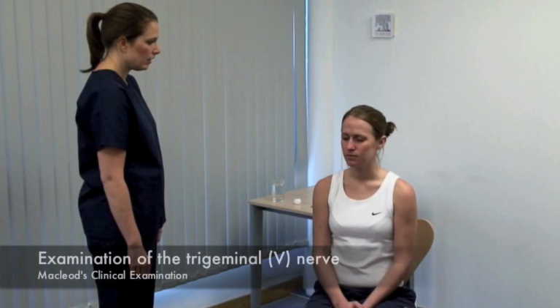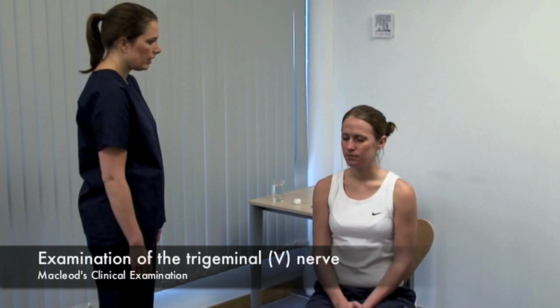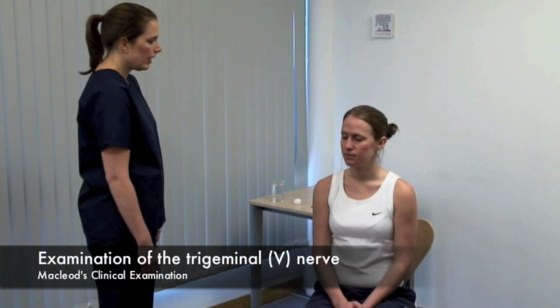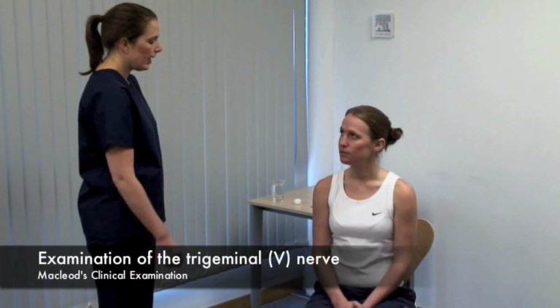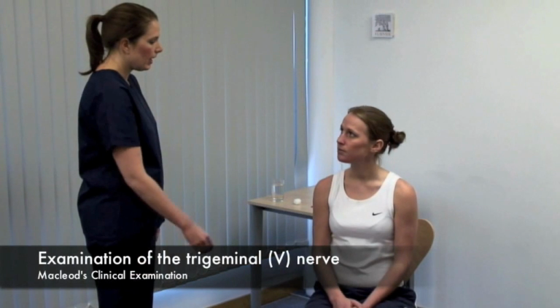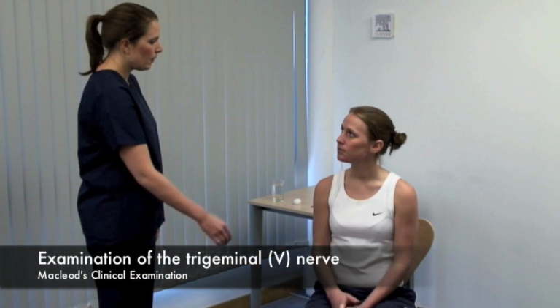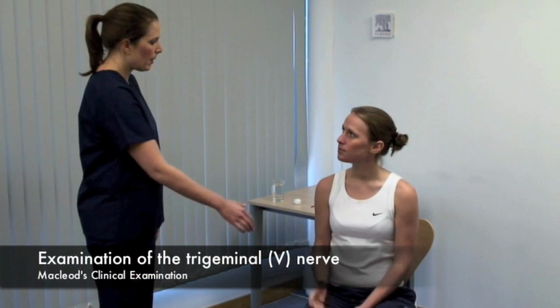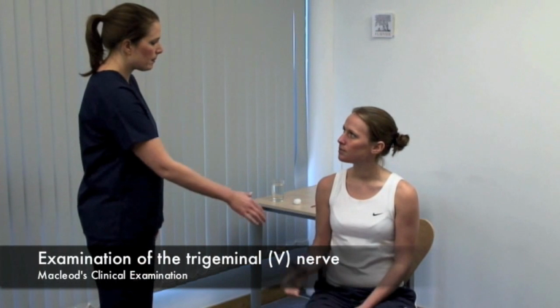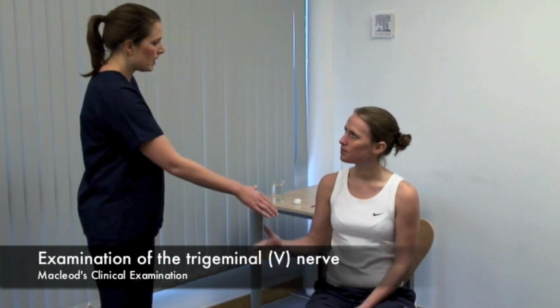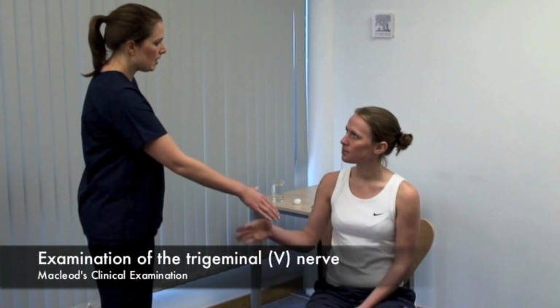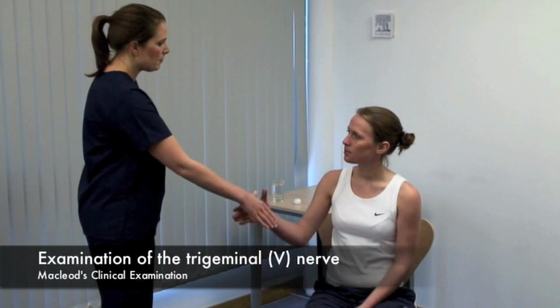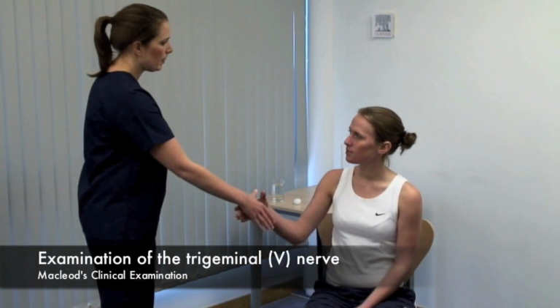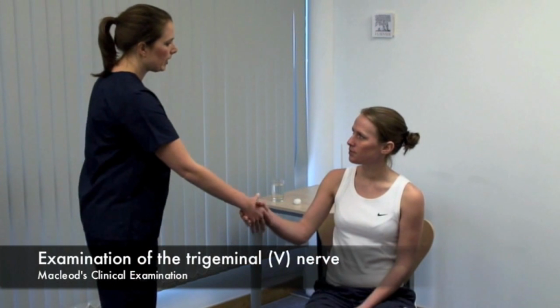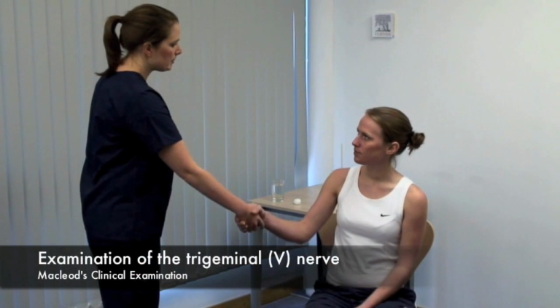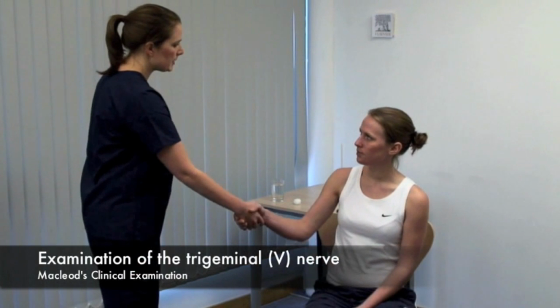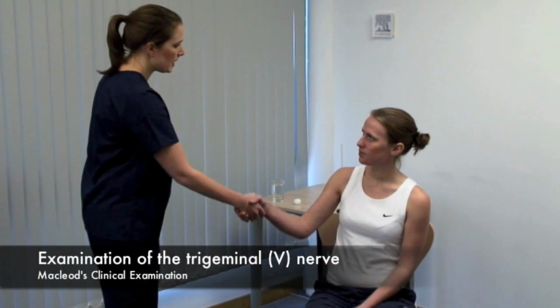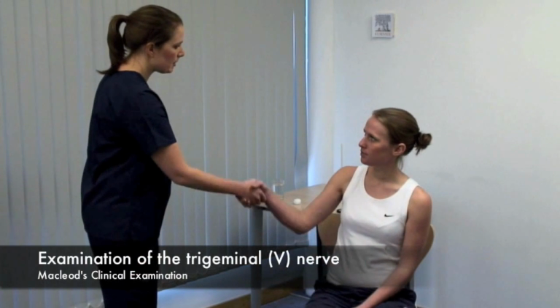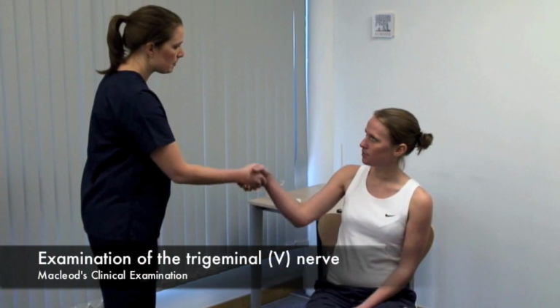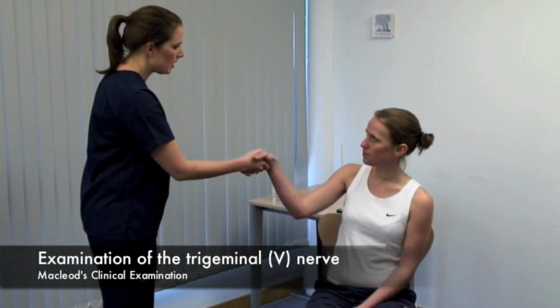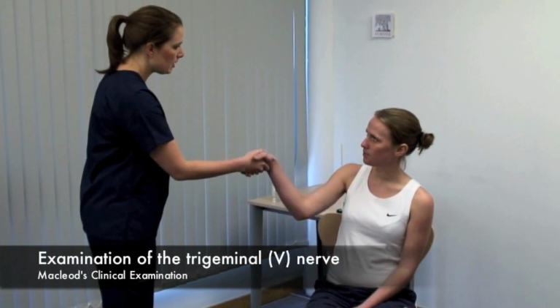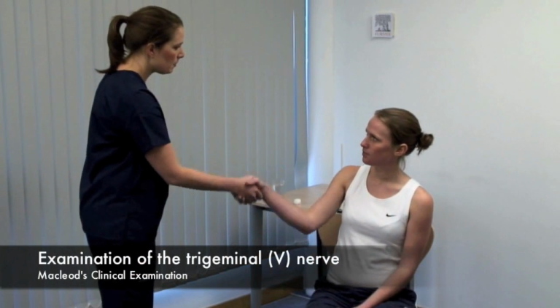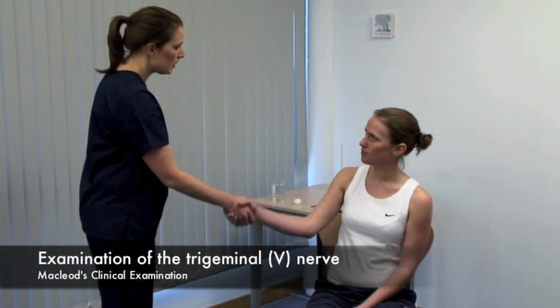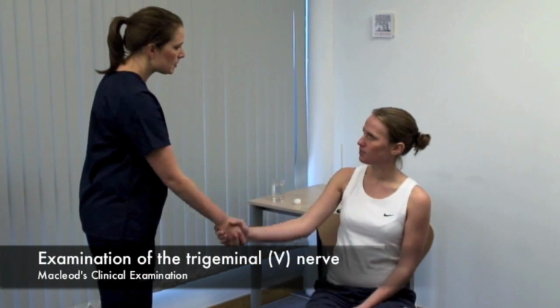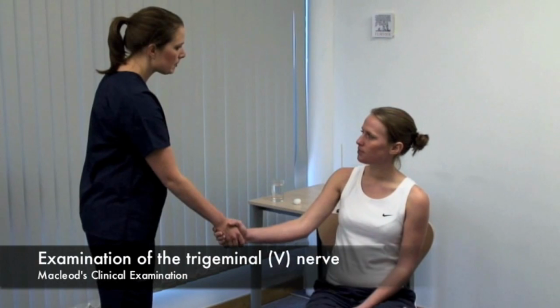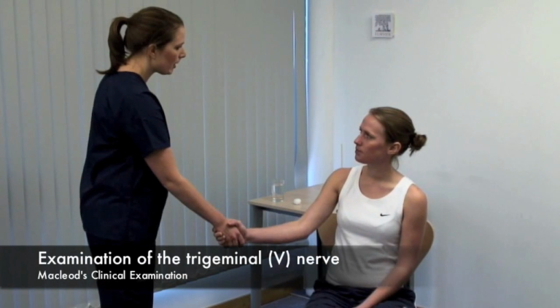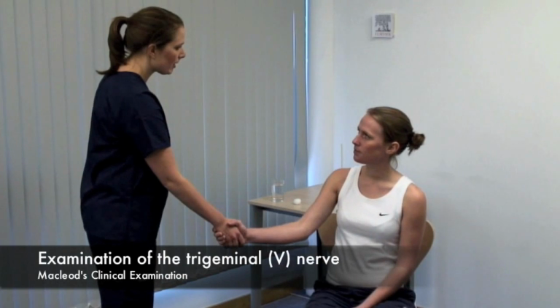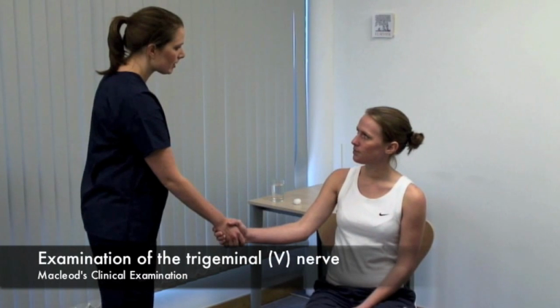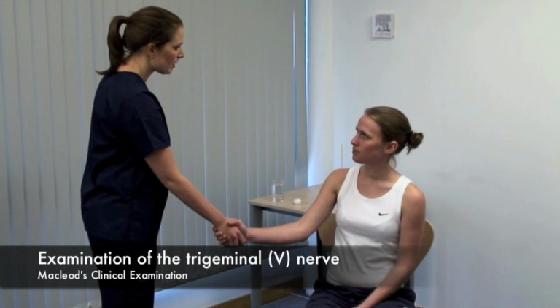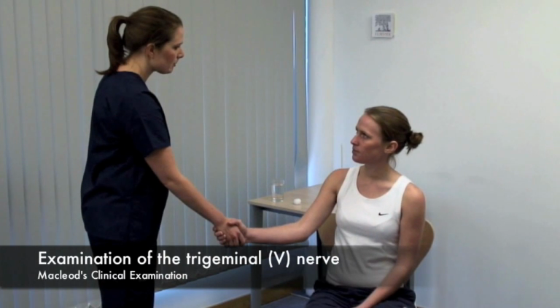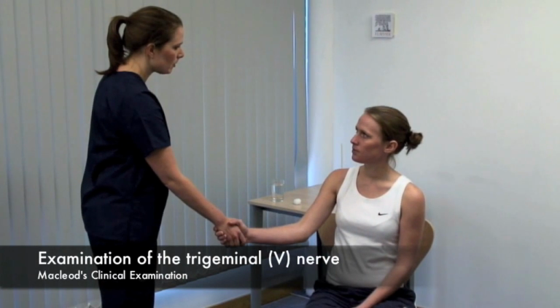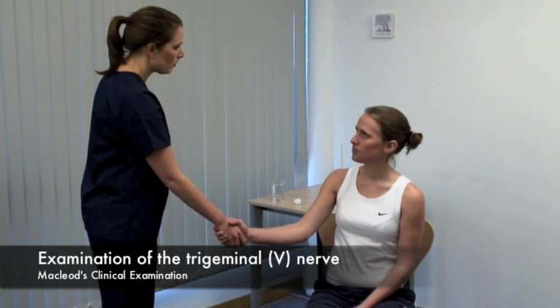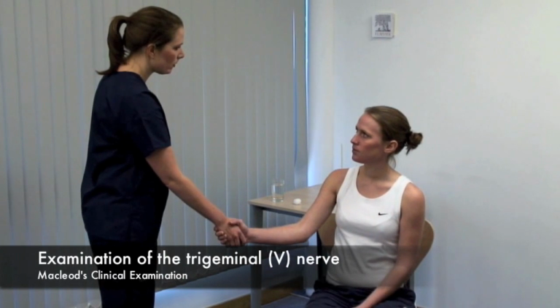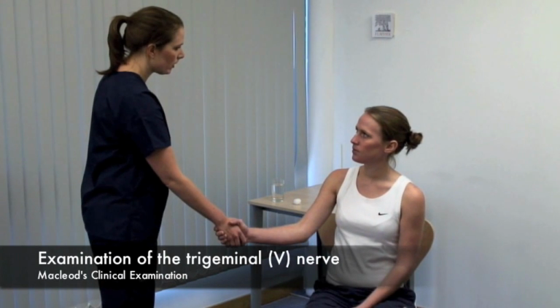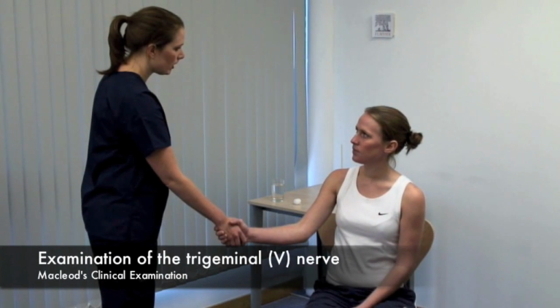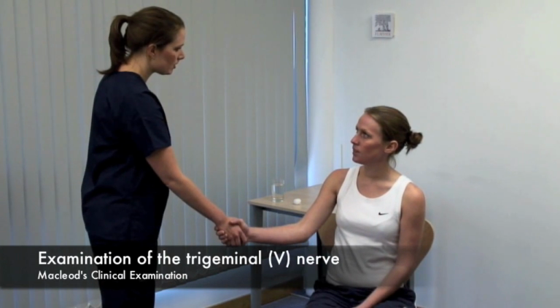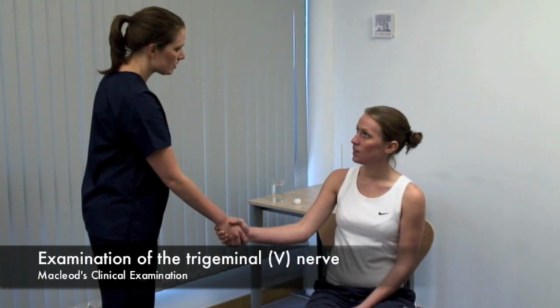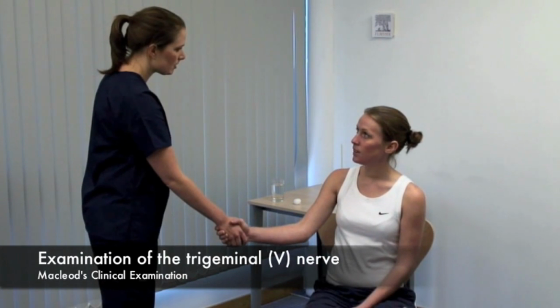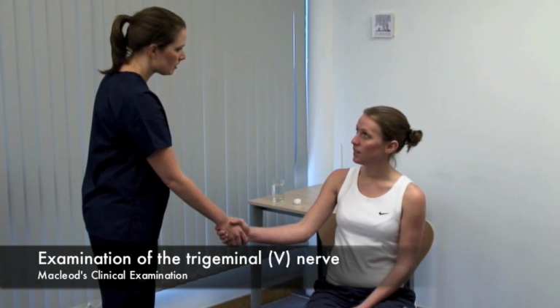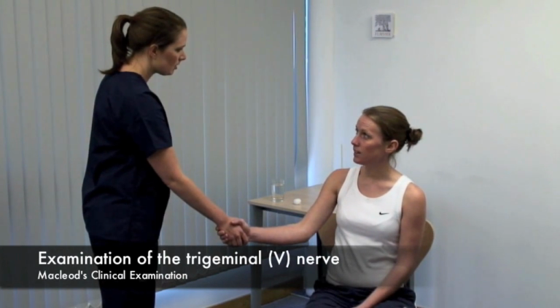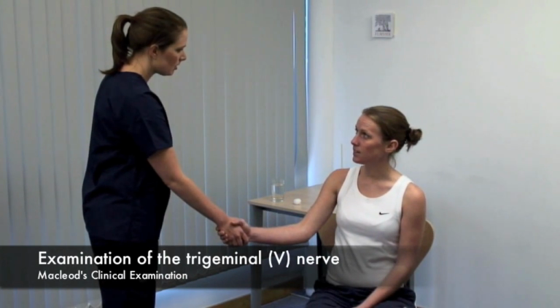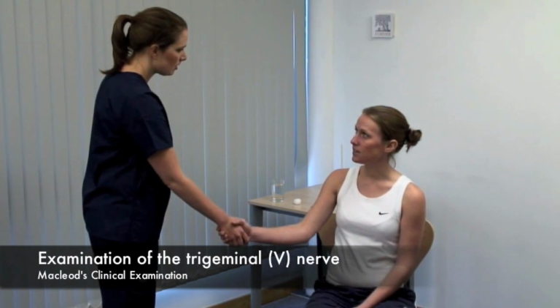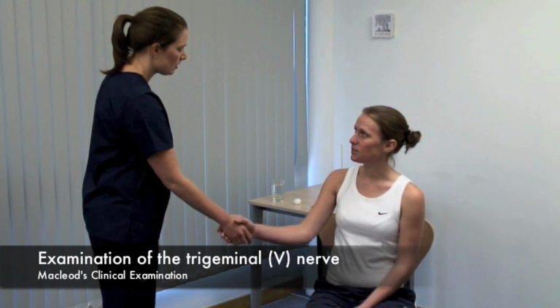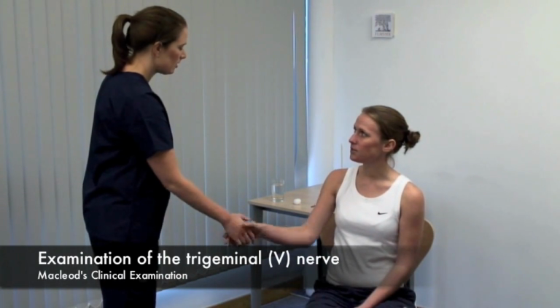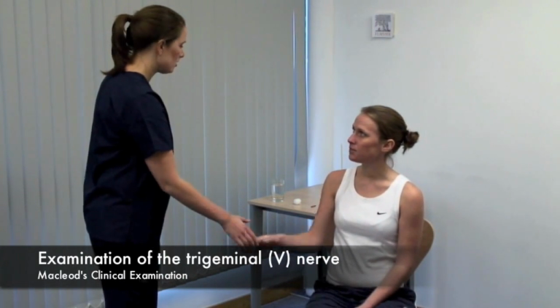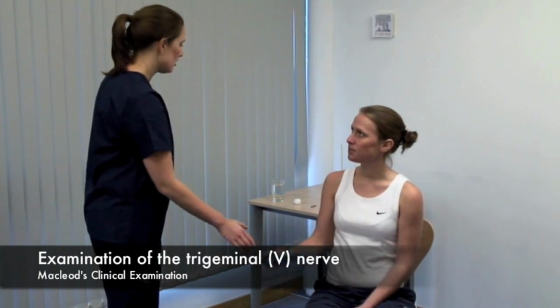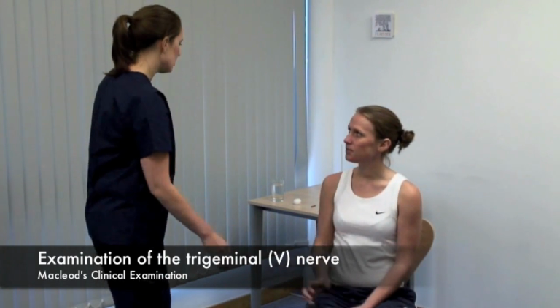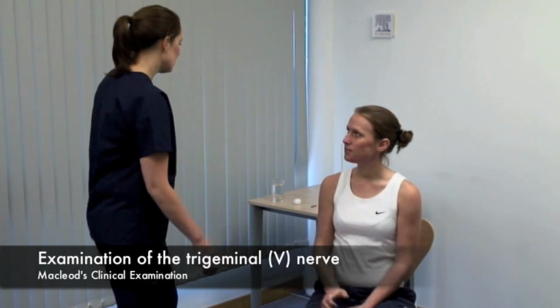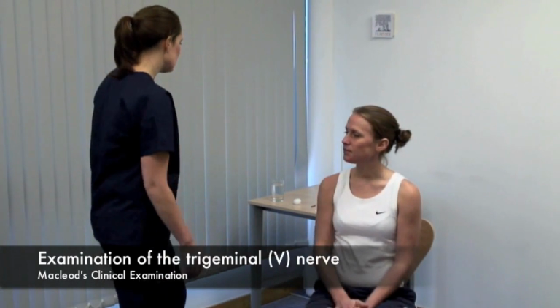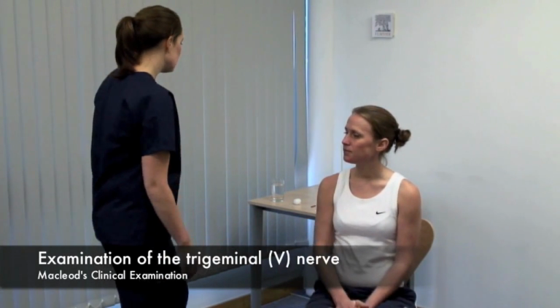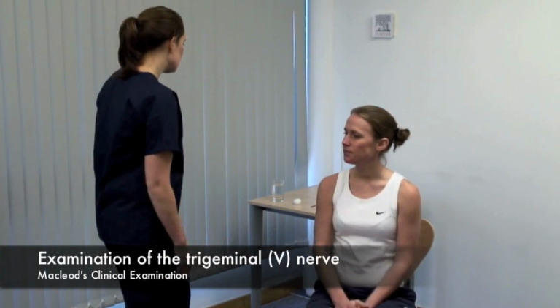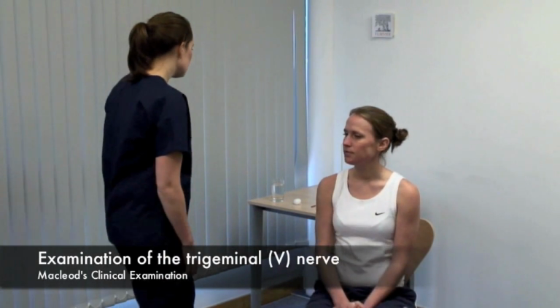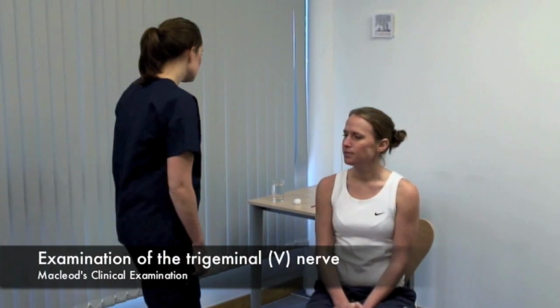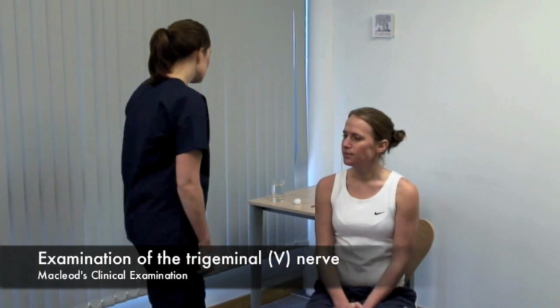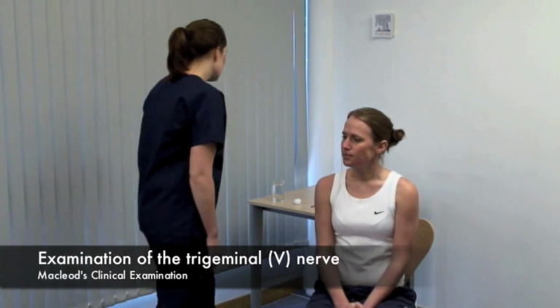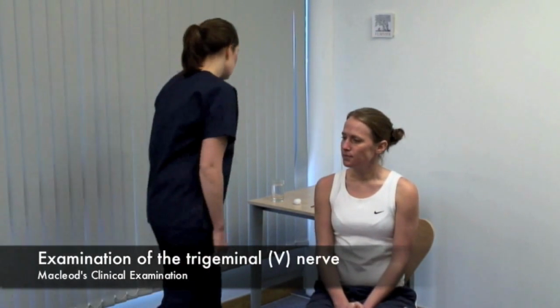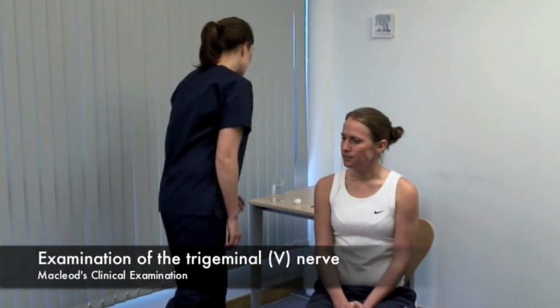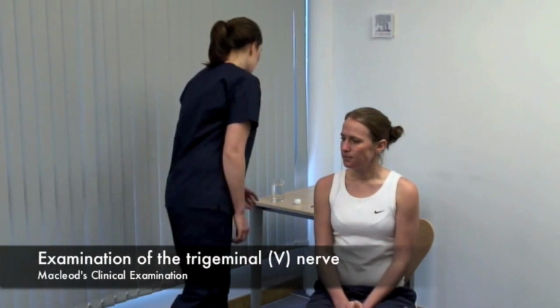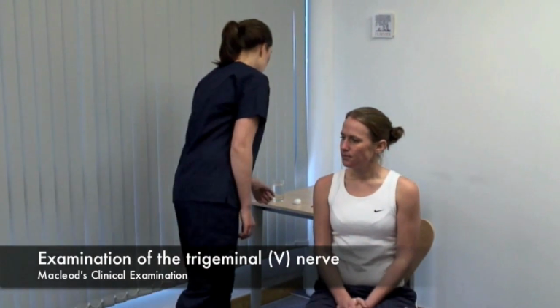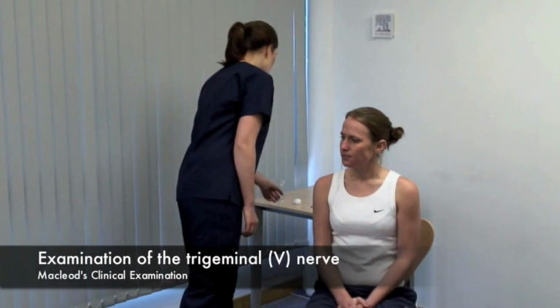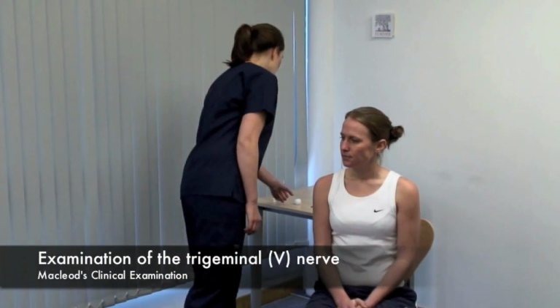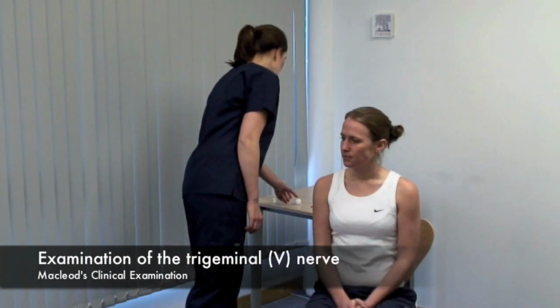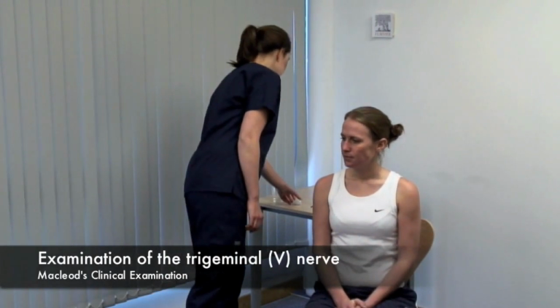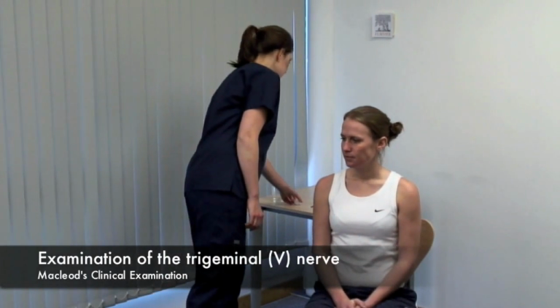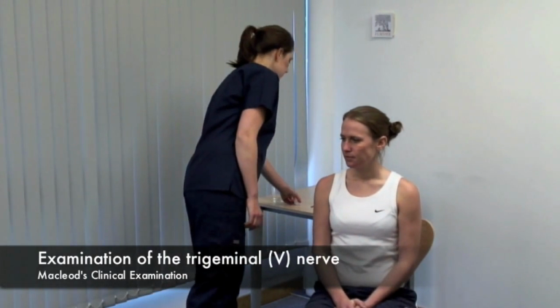Hello, Abby. My name's Amy. Please, may I examine your face? Yes. First, test light touch sensation.